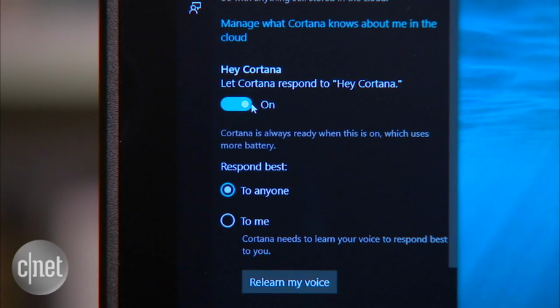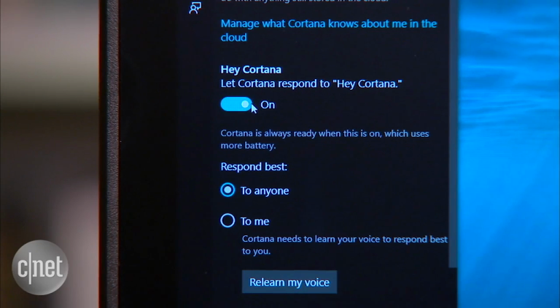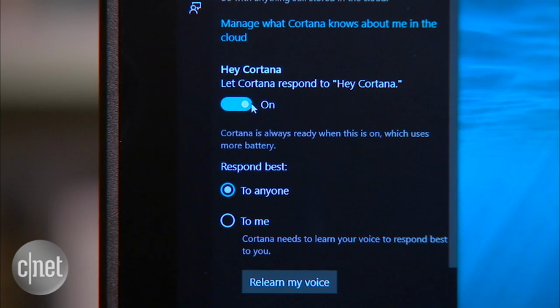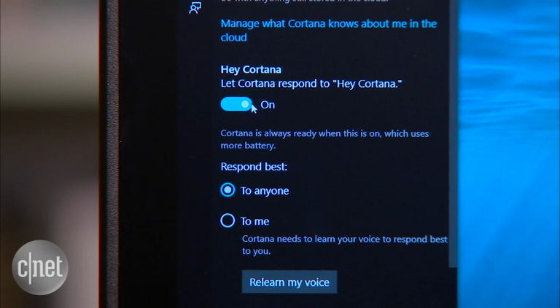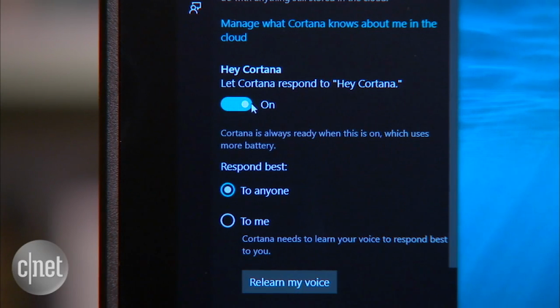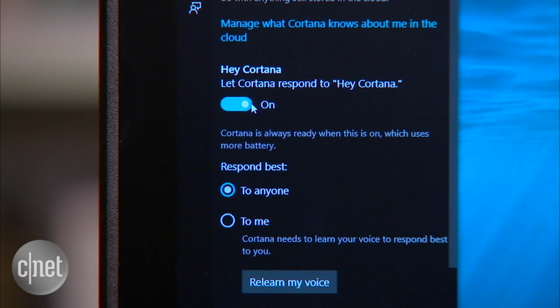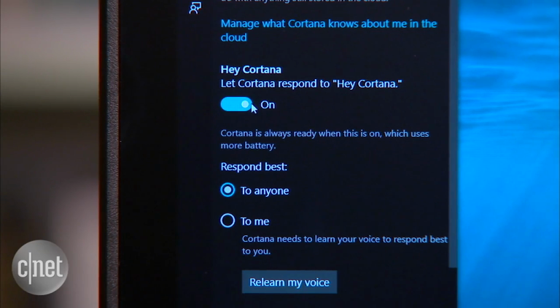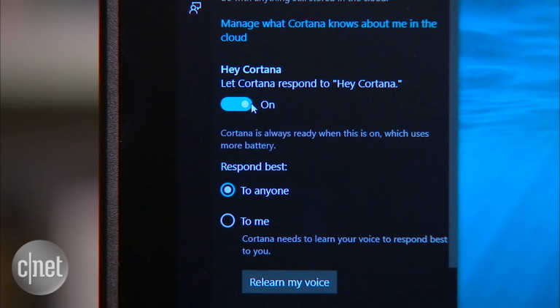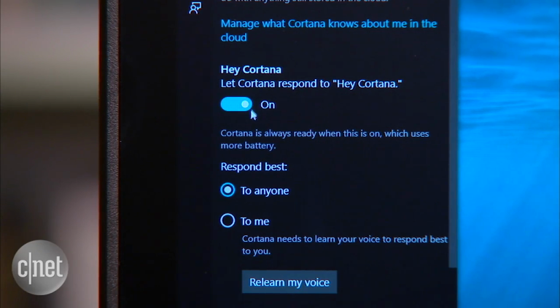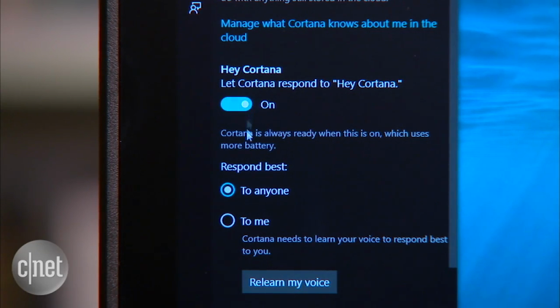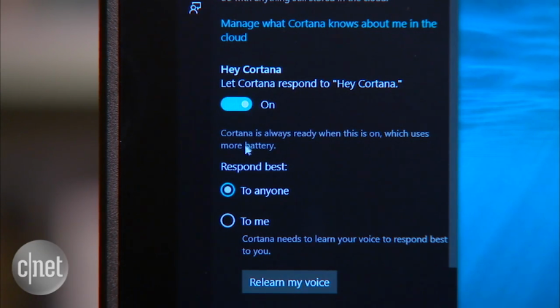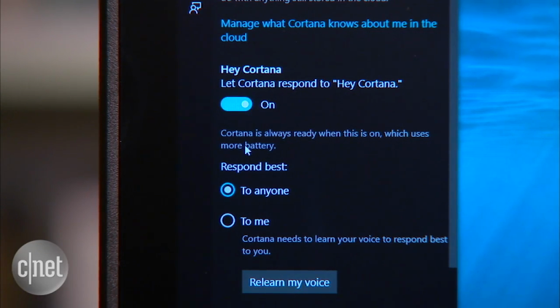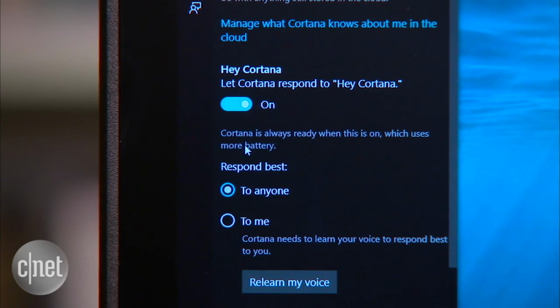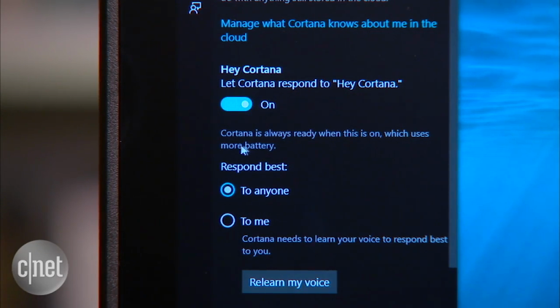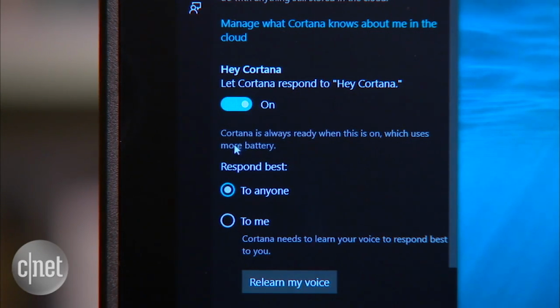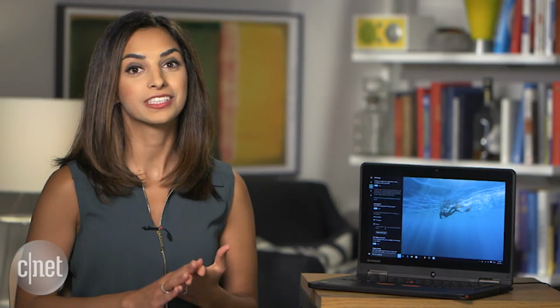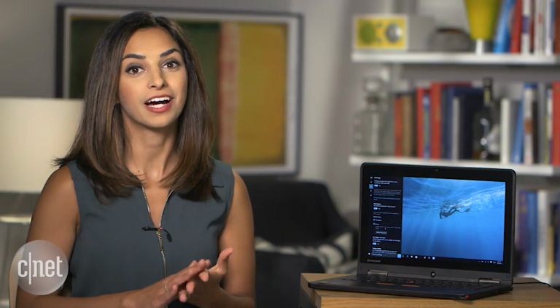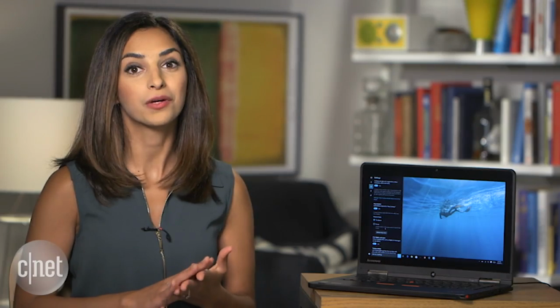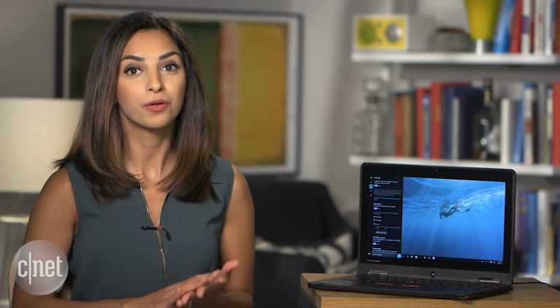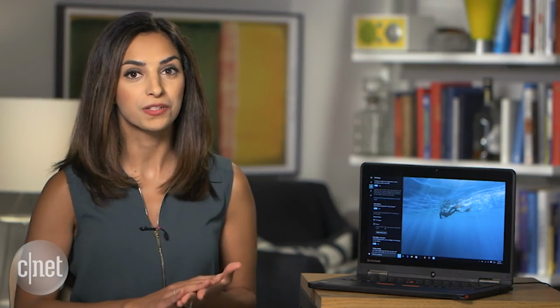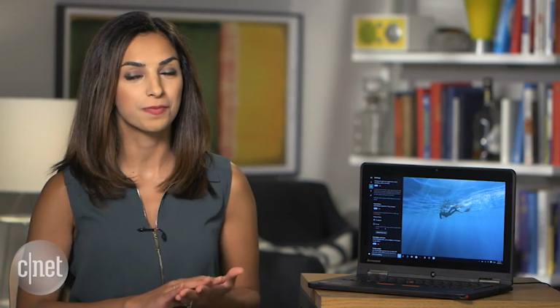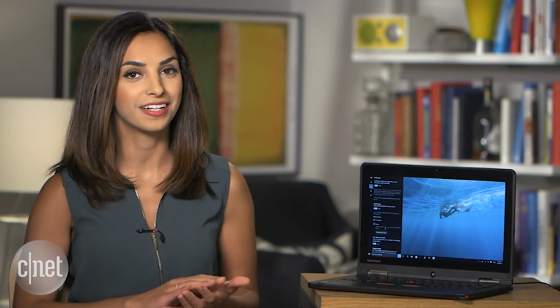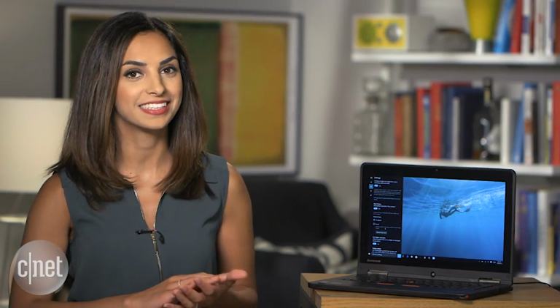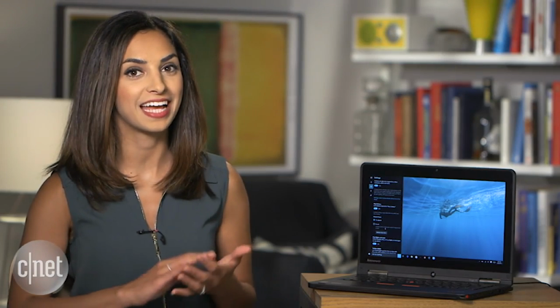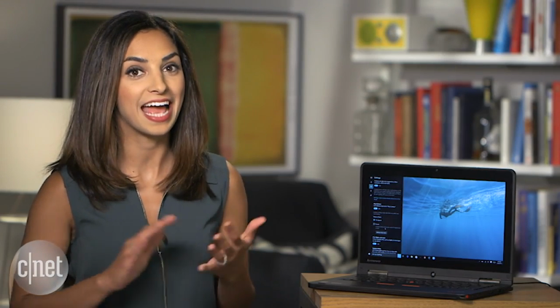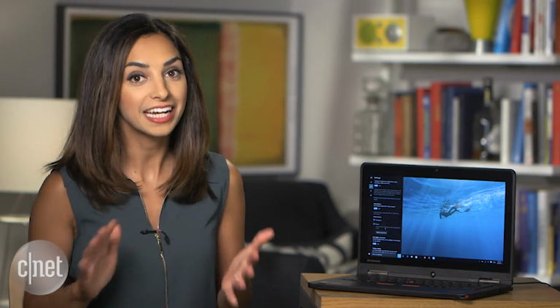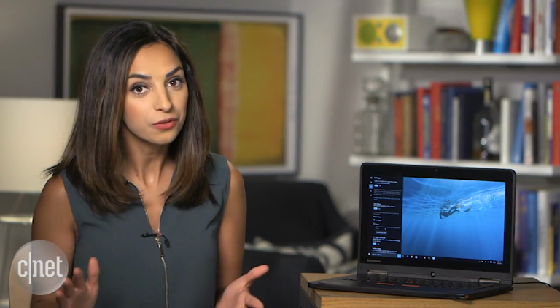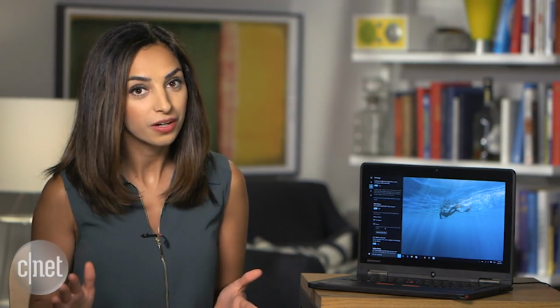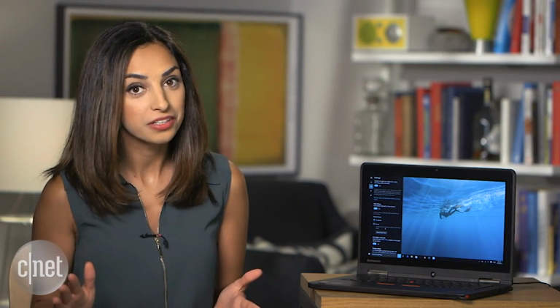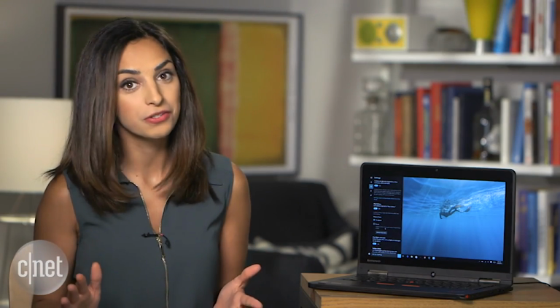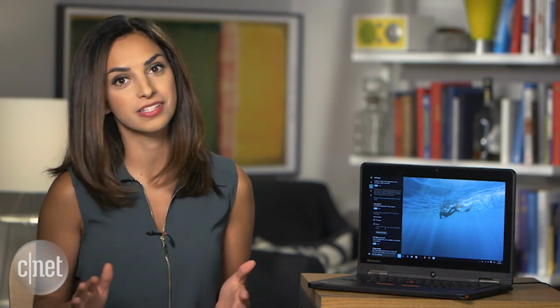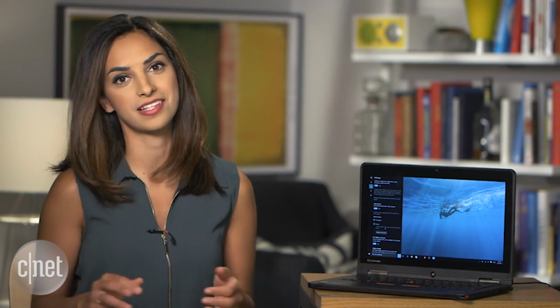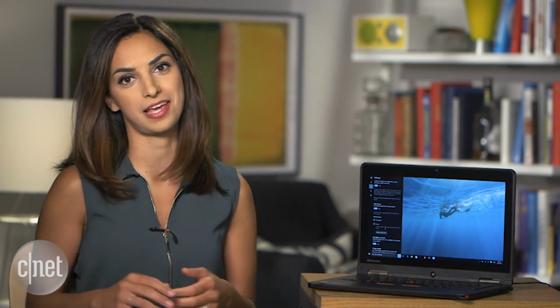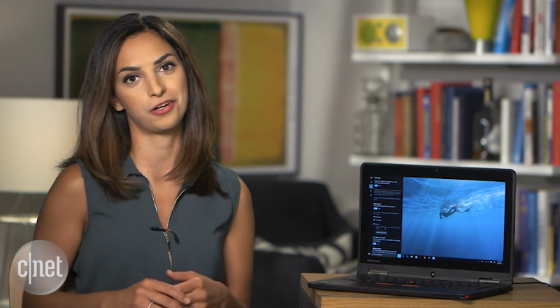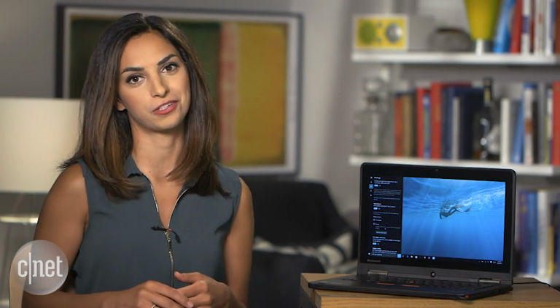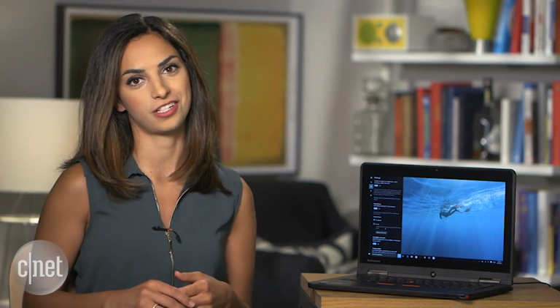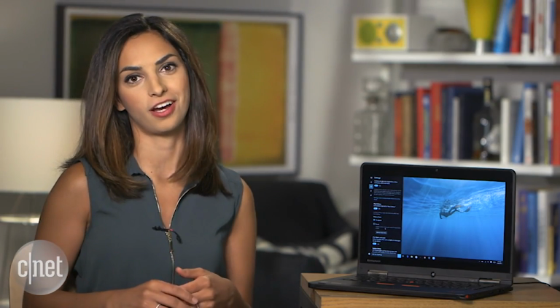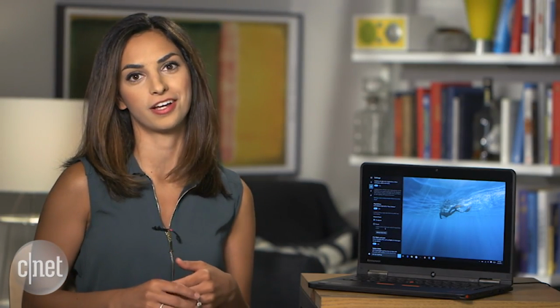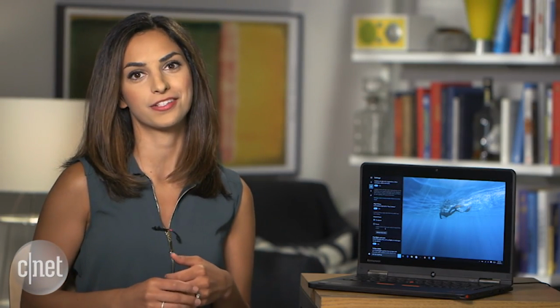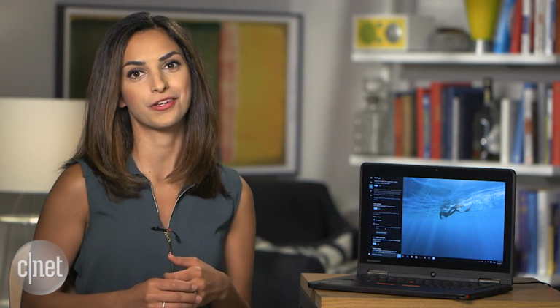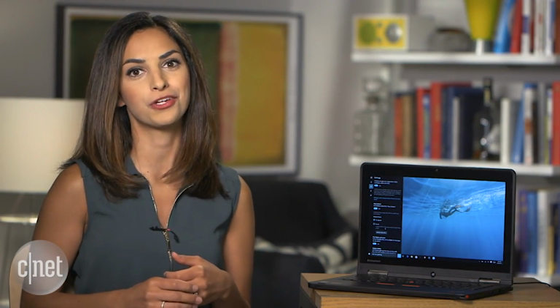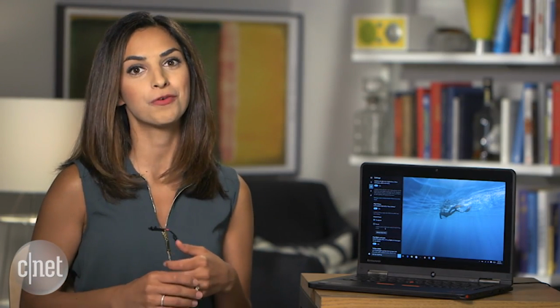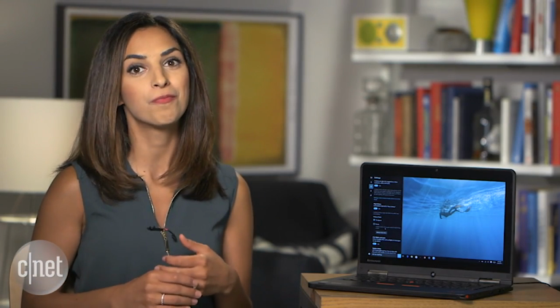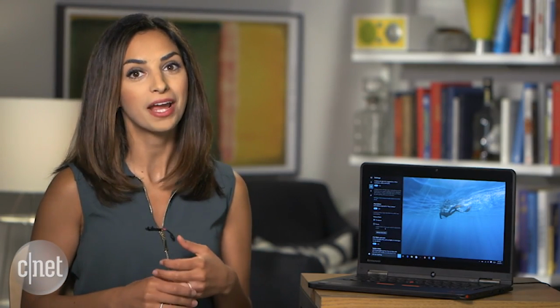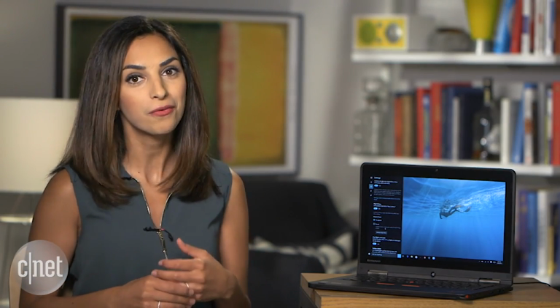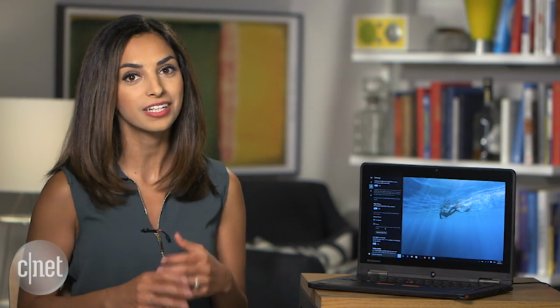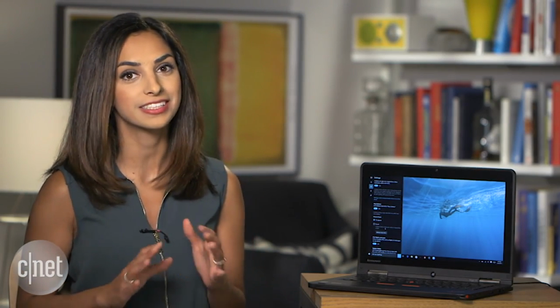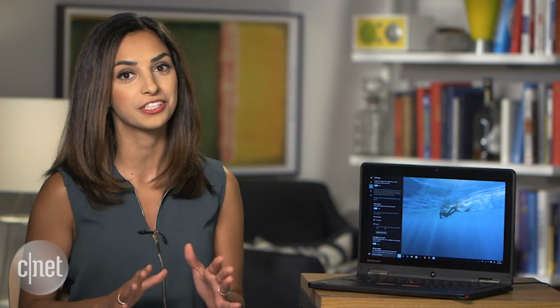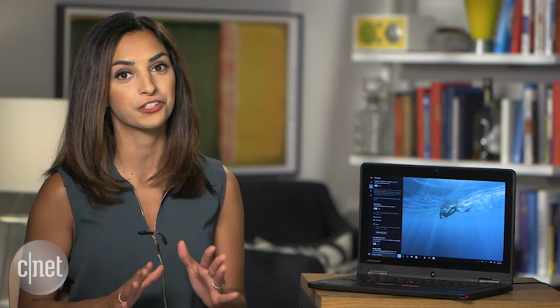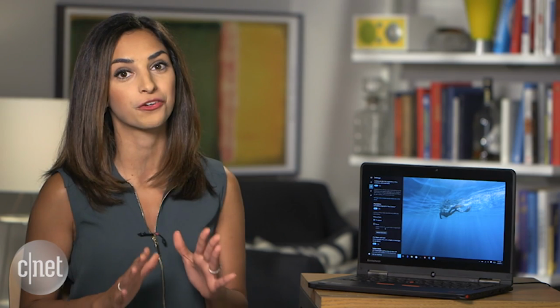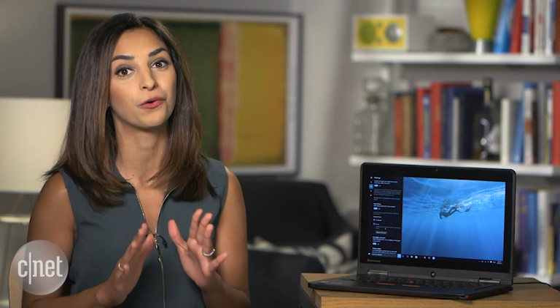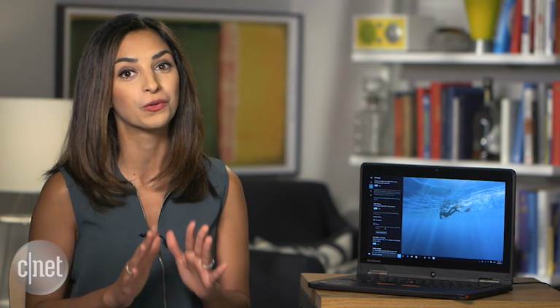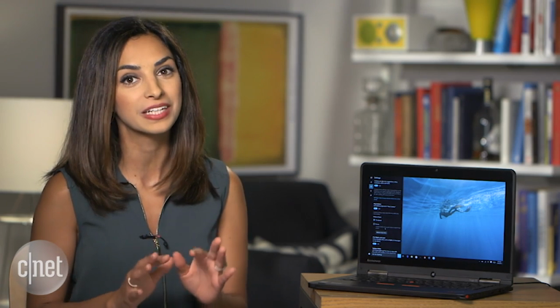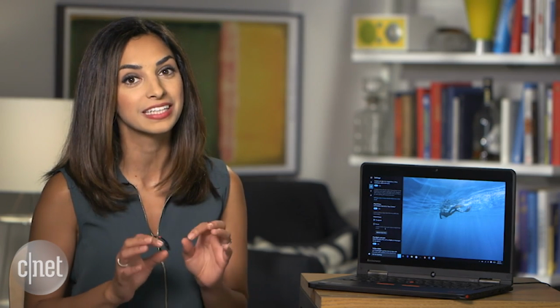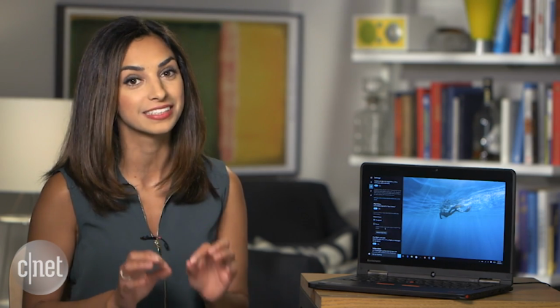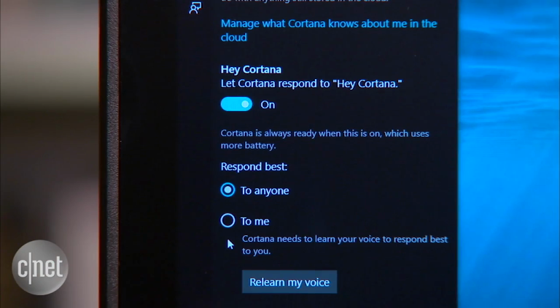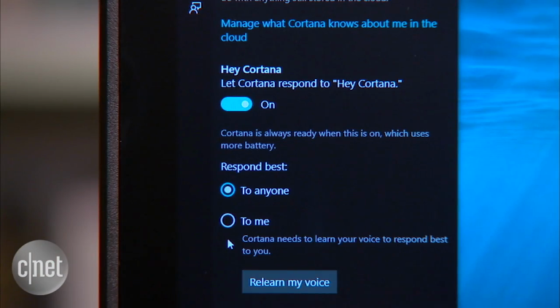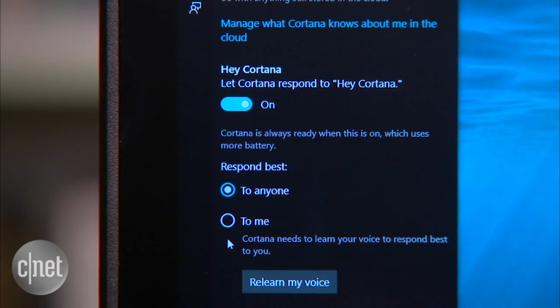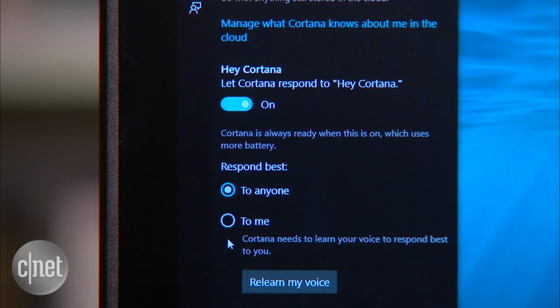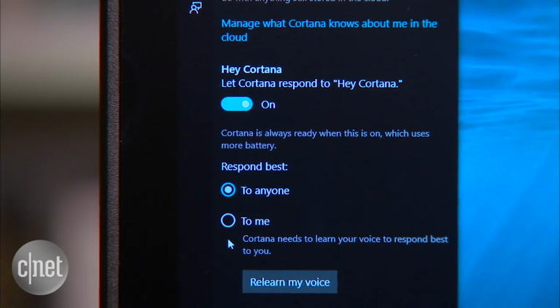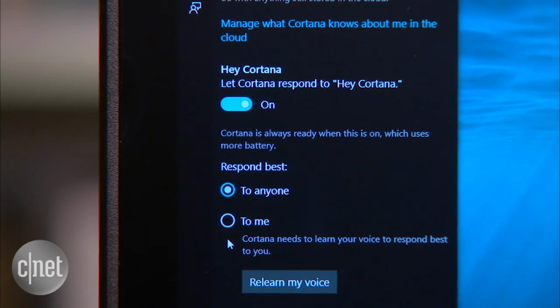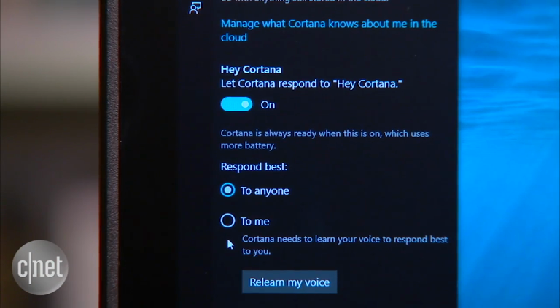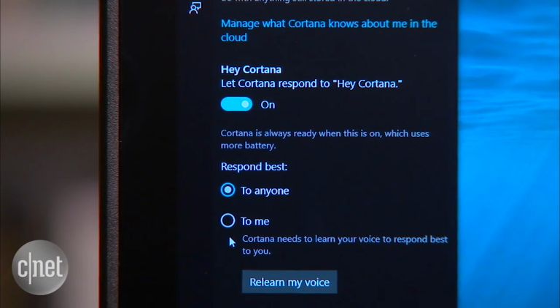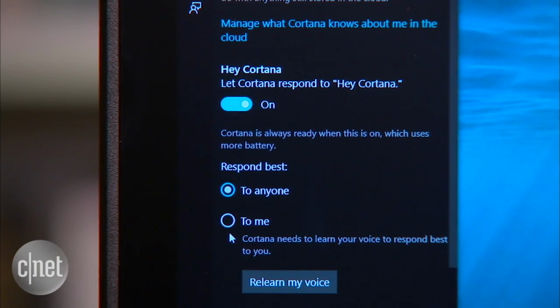The only potential problem is that Cortana will respond to anyone who says 'Hey Cortana,' so you might want to teach her to only listen to your voice.